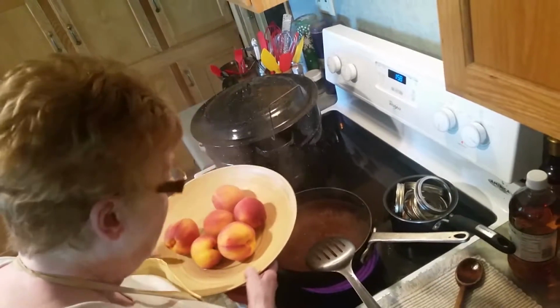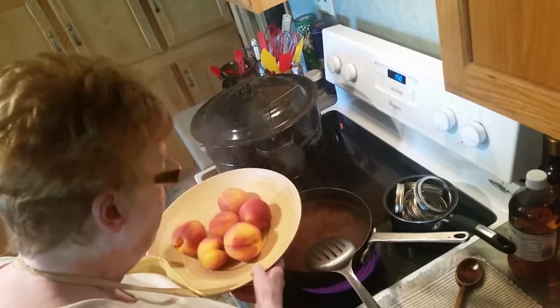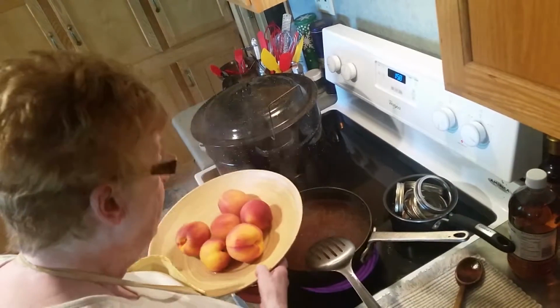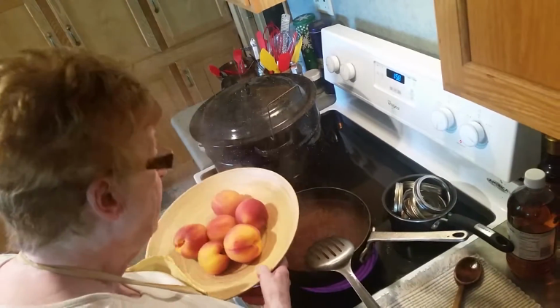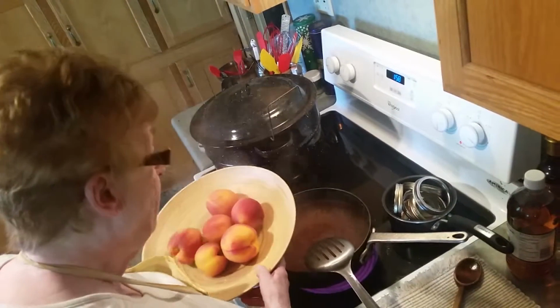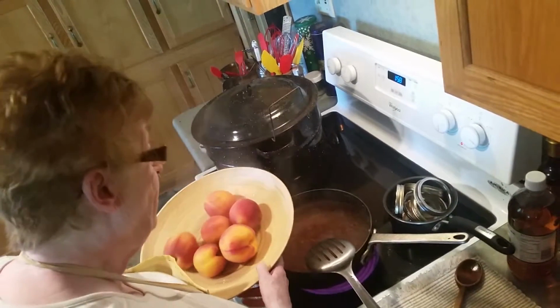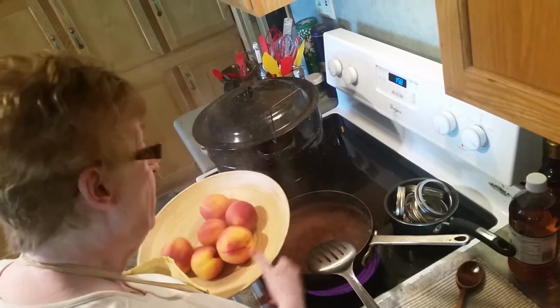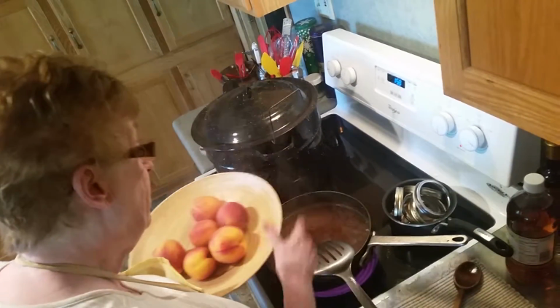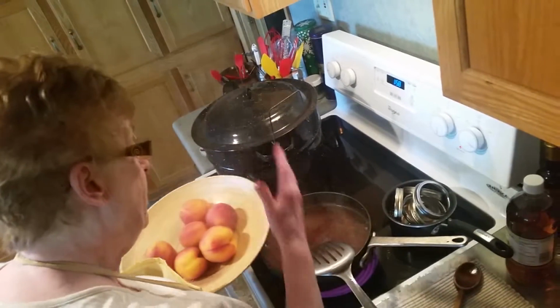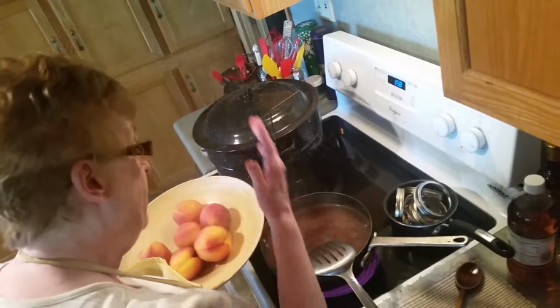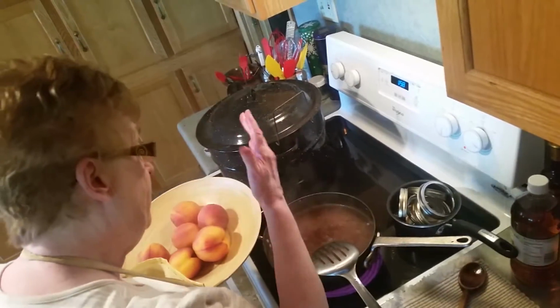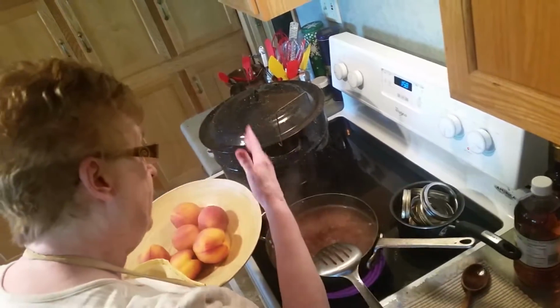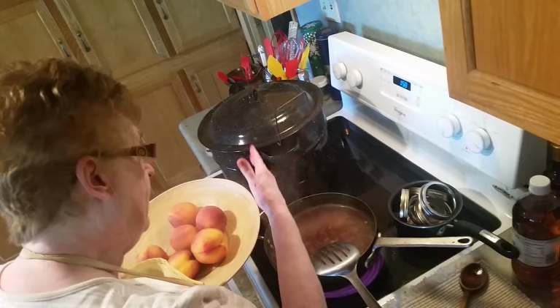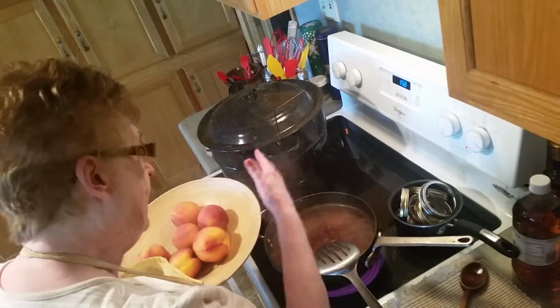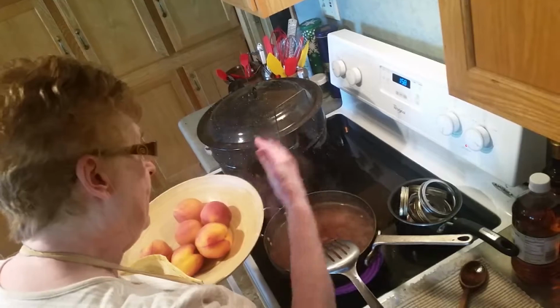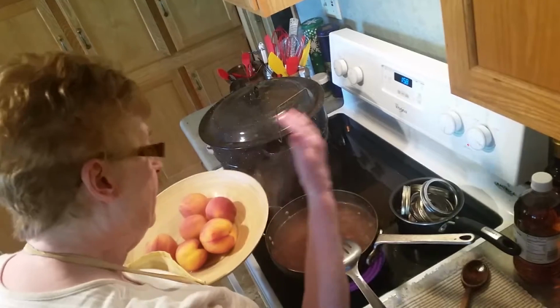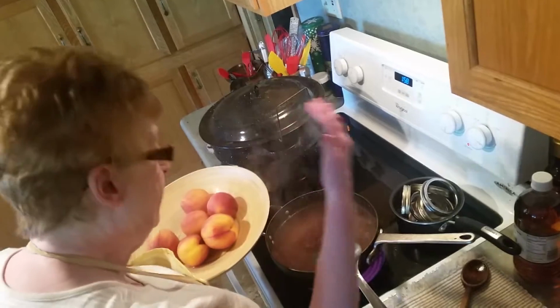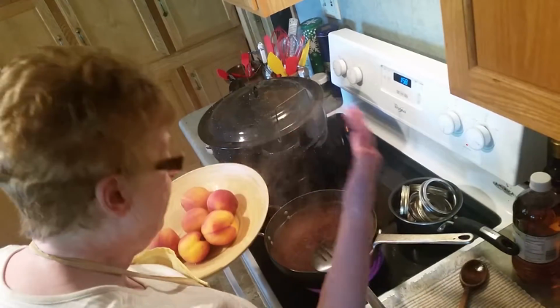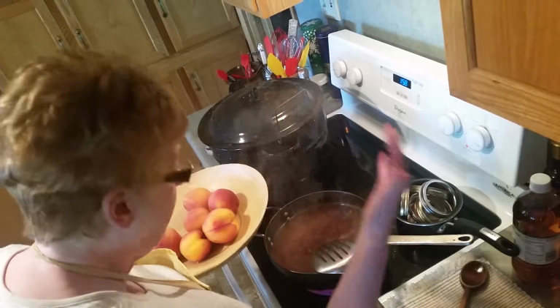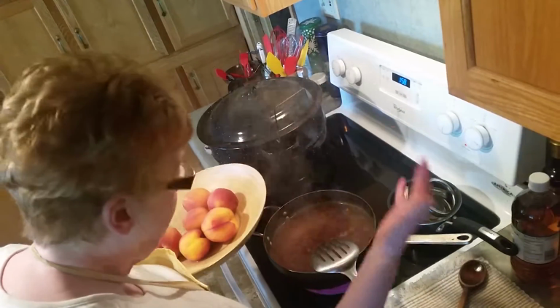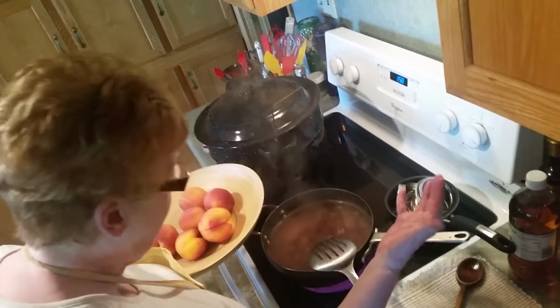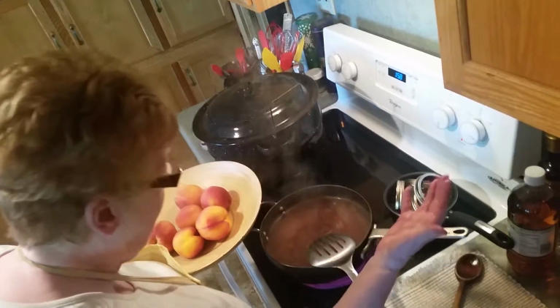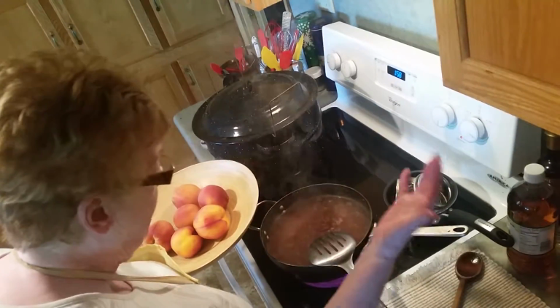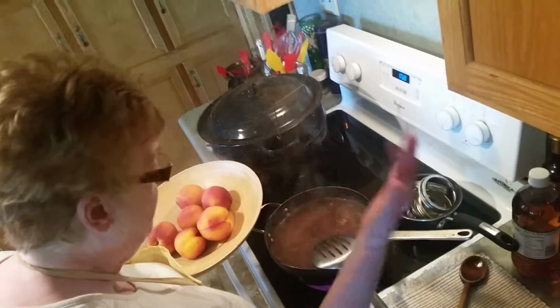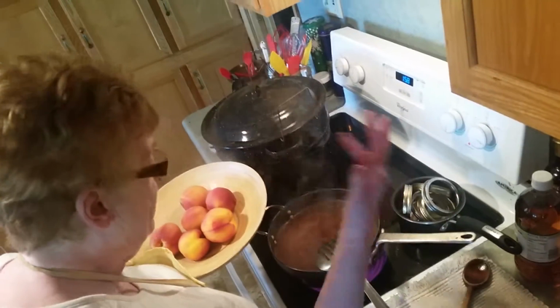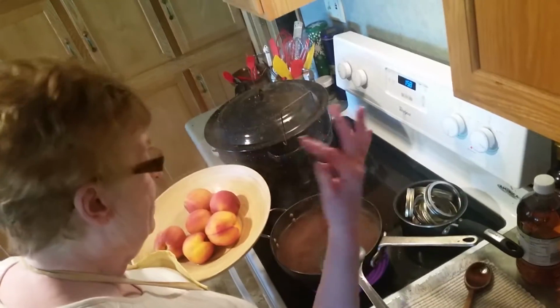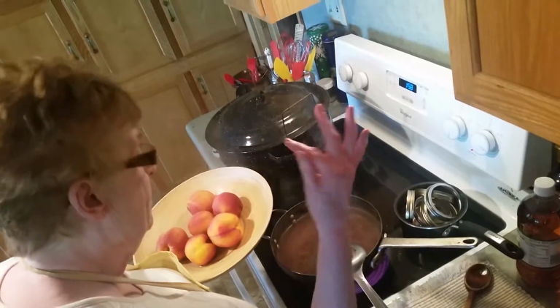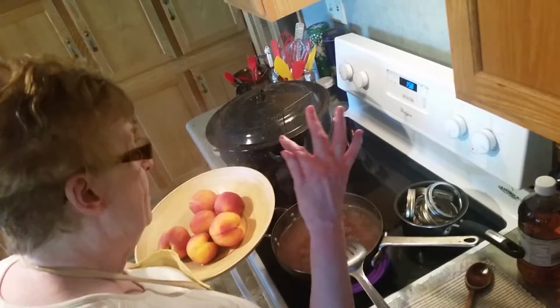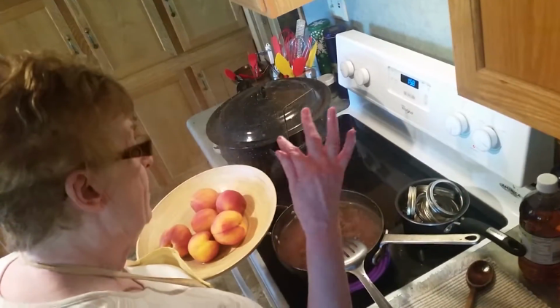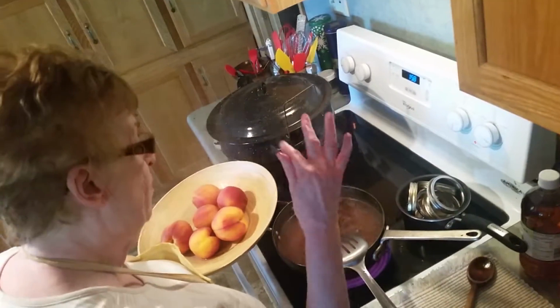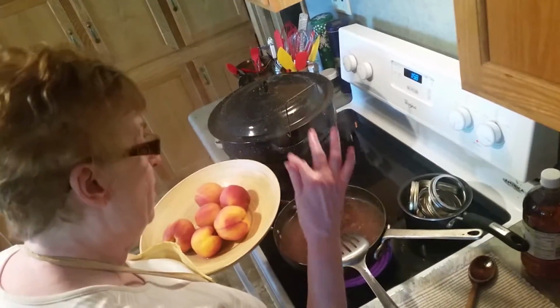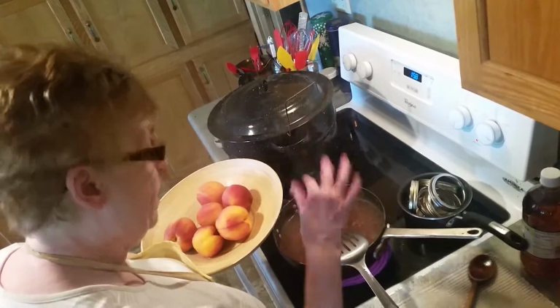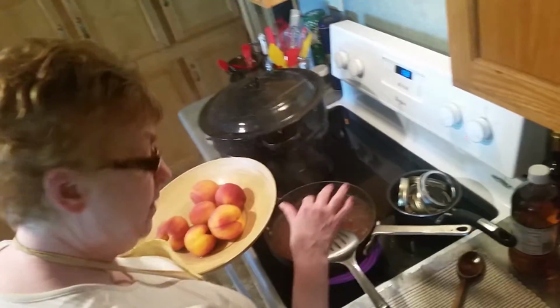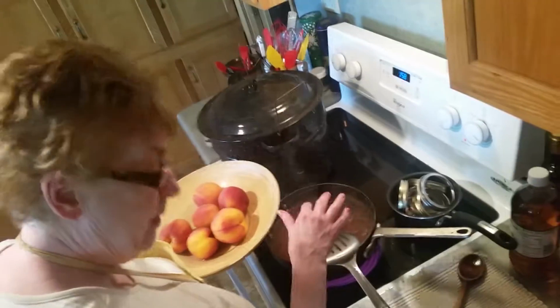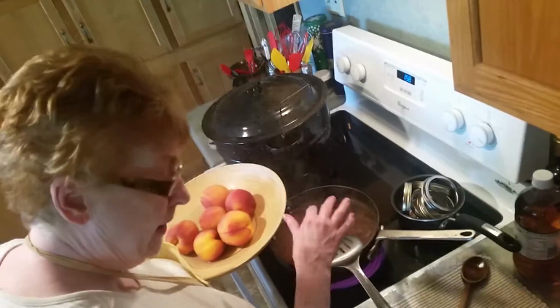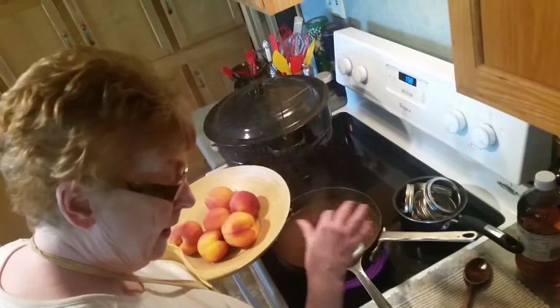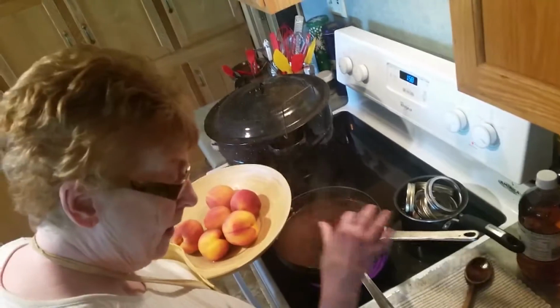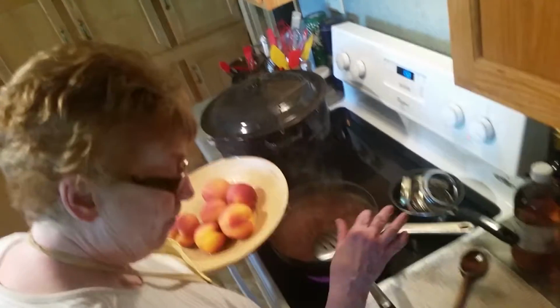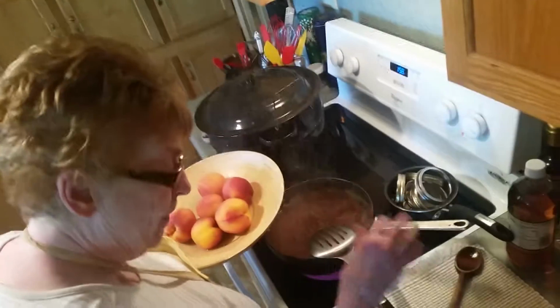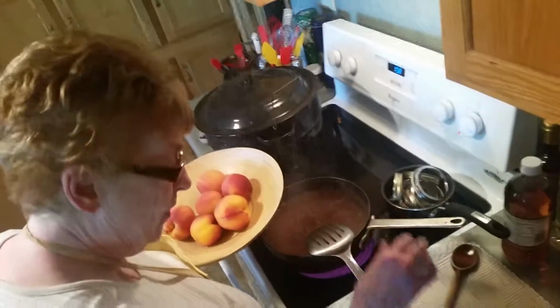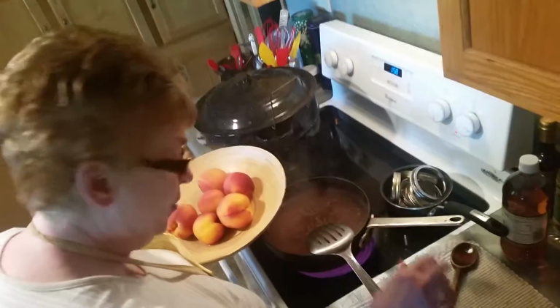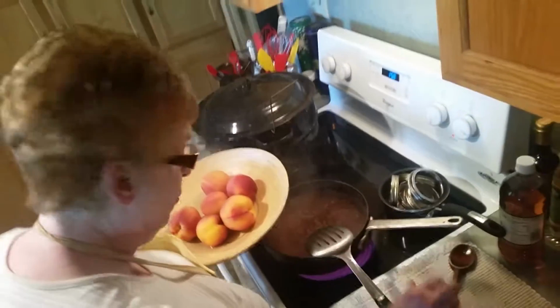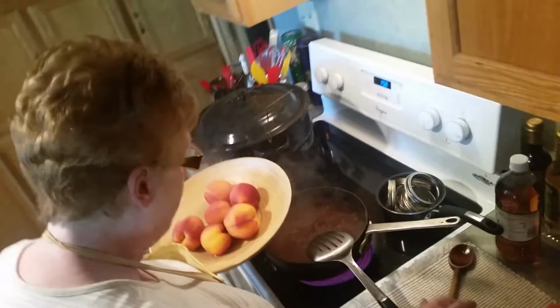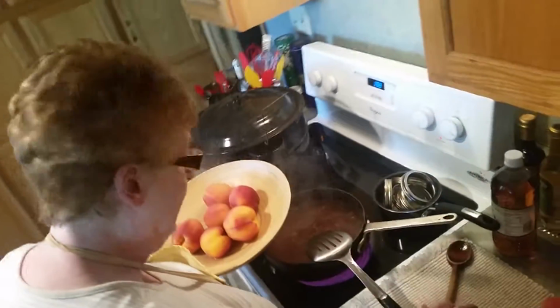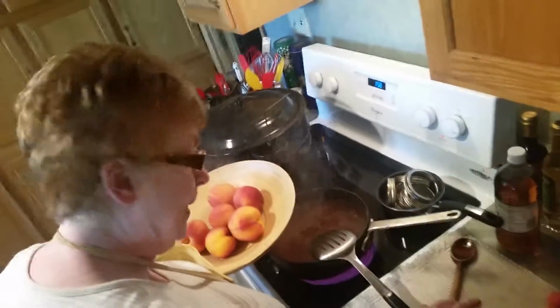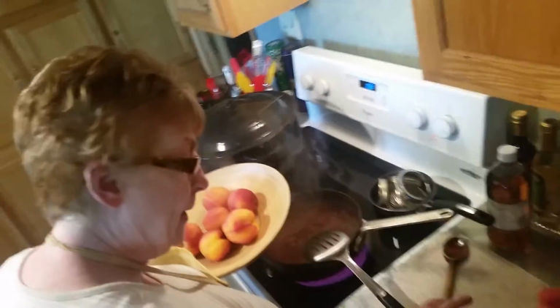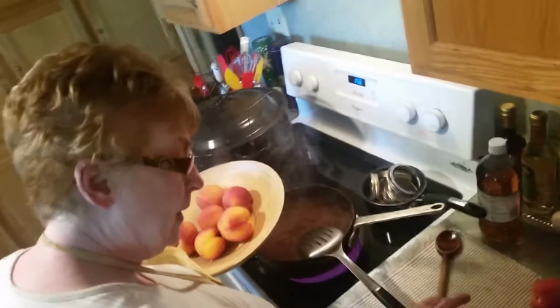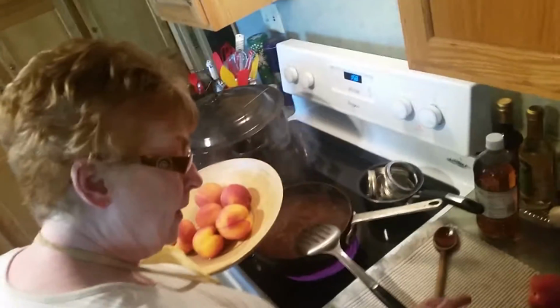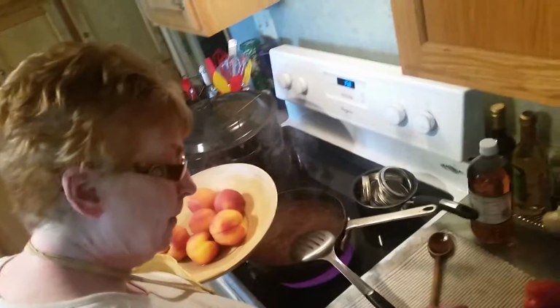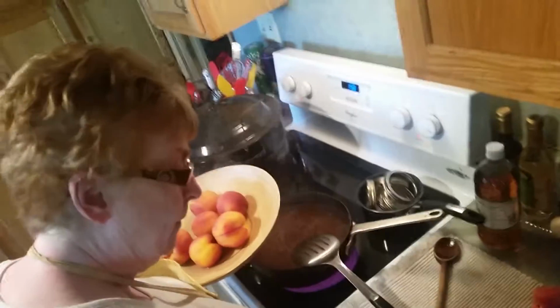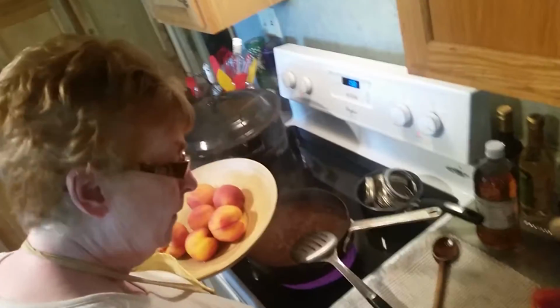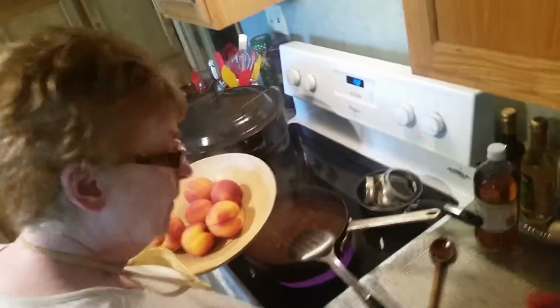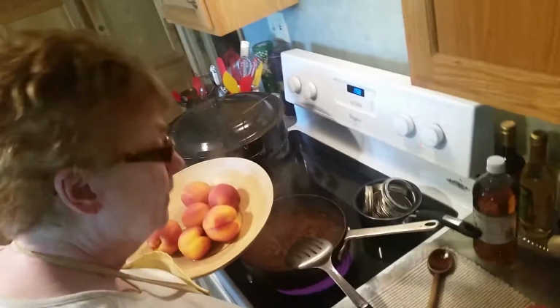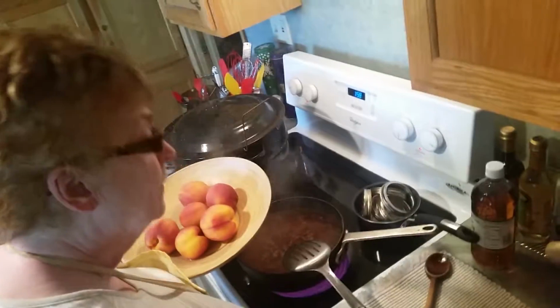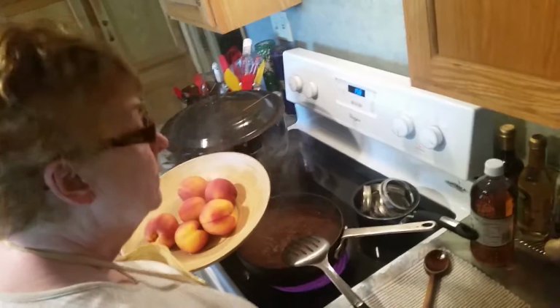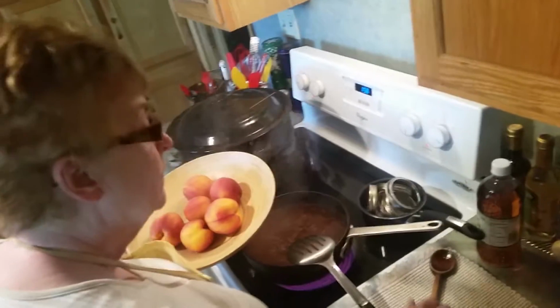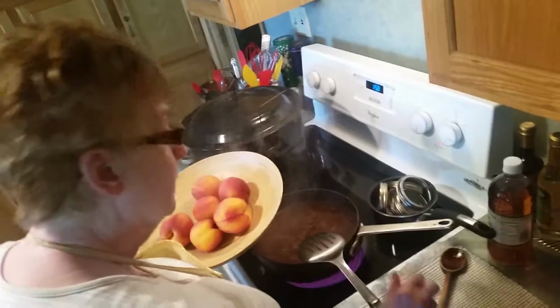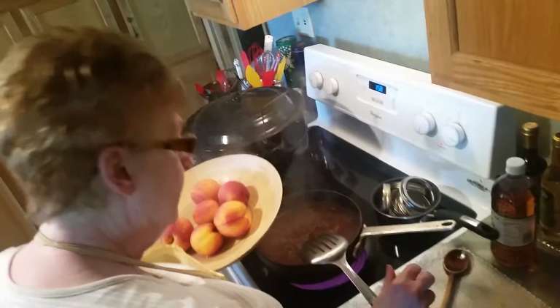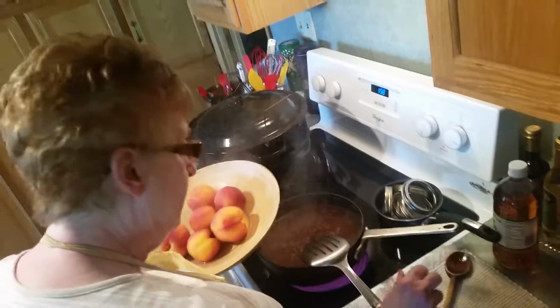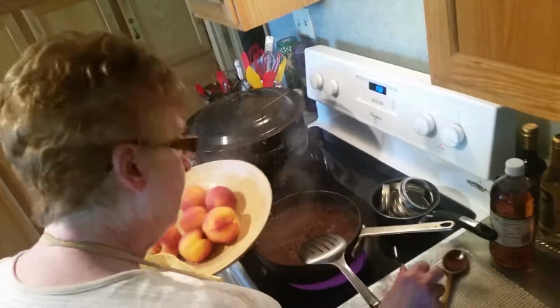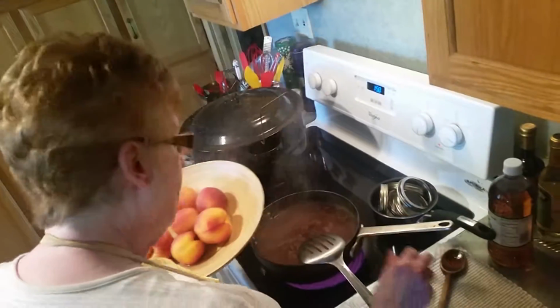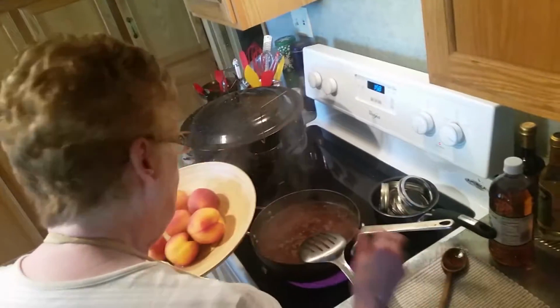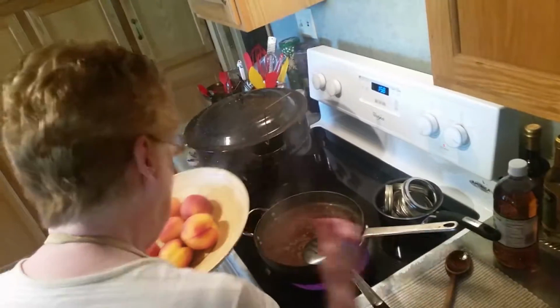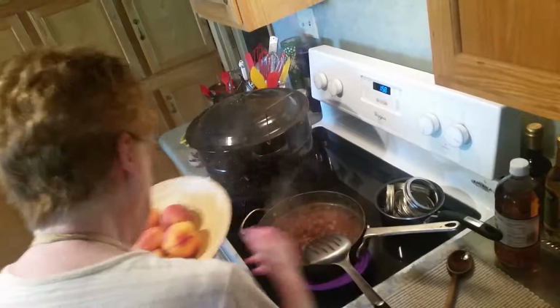So it's a stage of the kettles, the caps, and the water to get the peaches skinned.